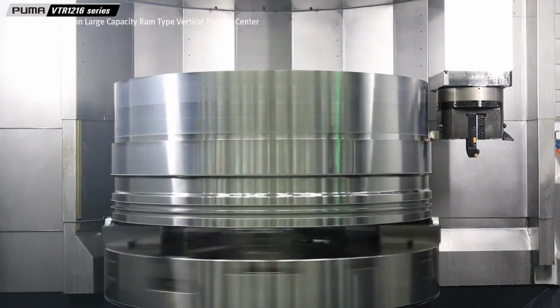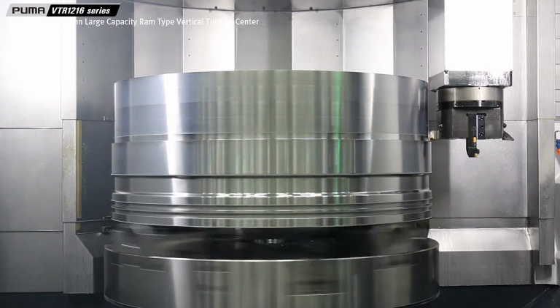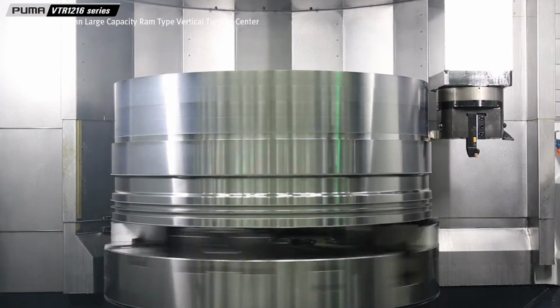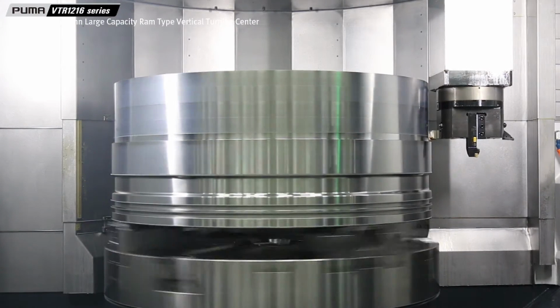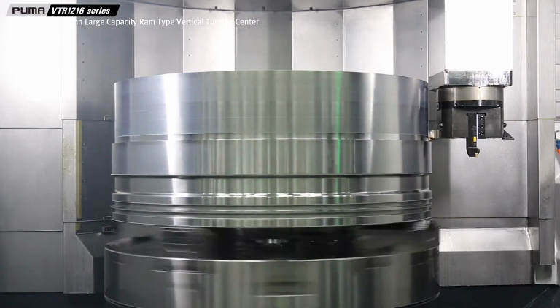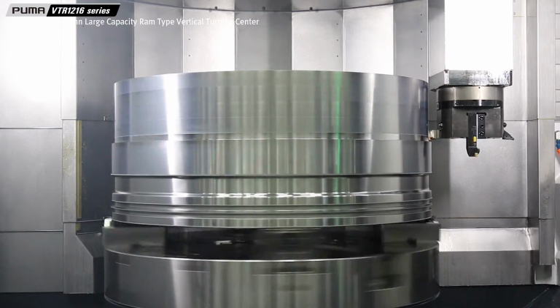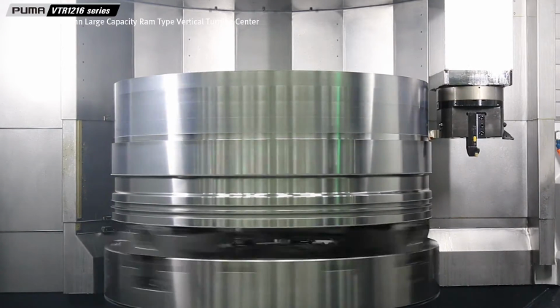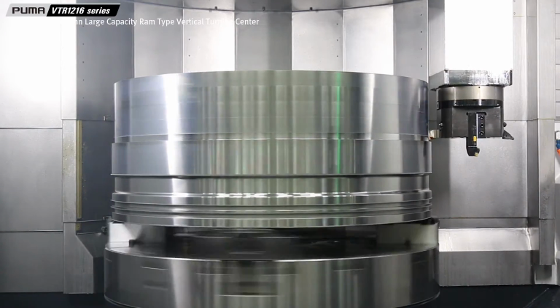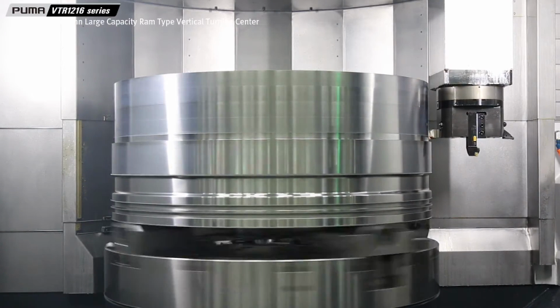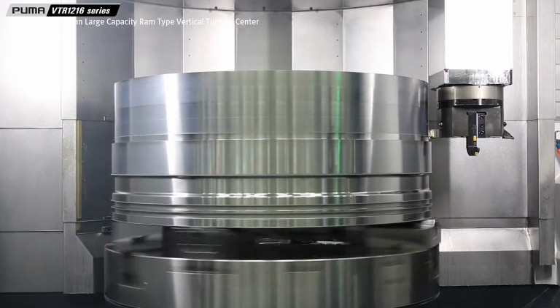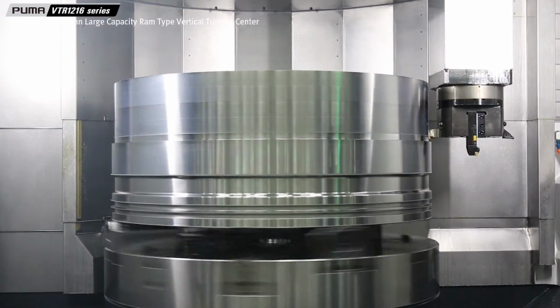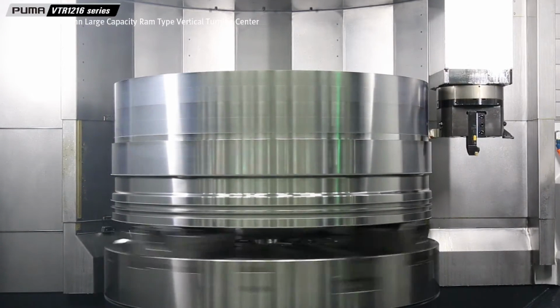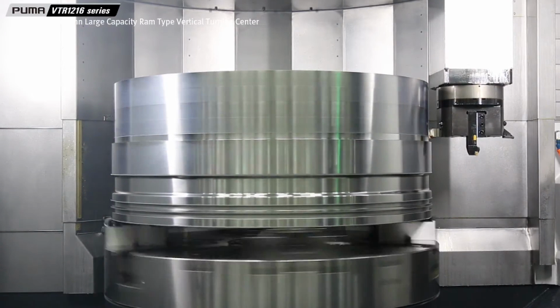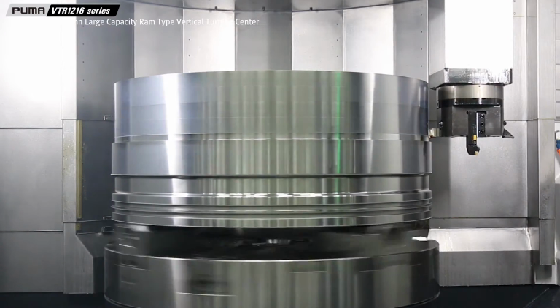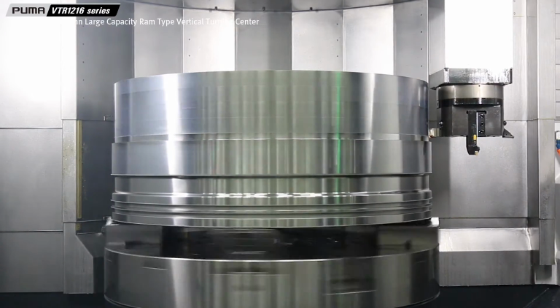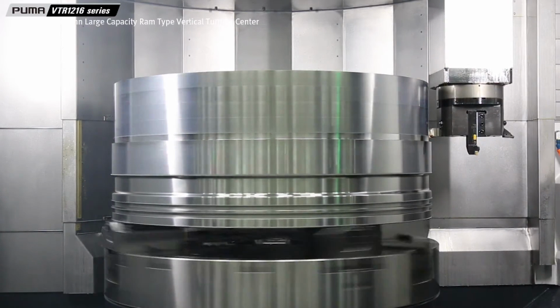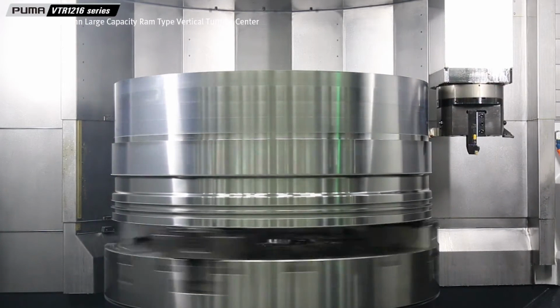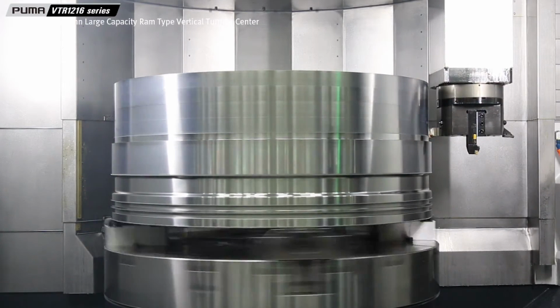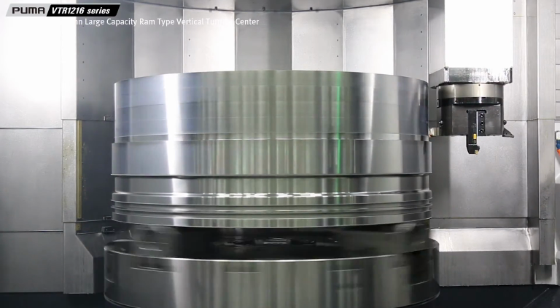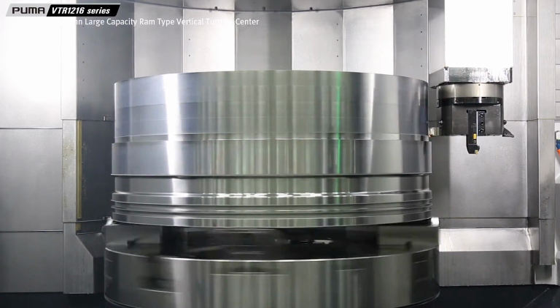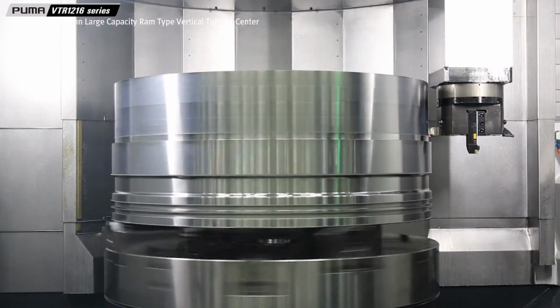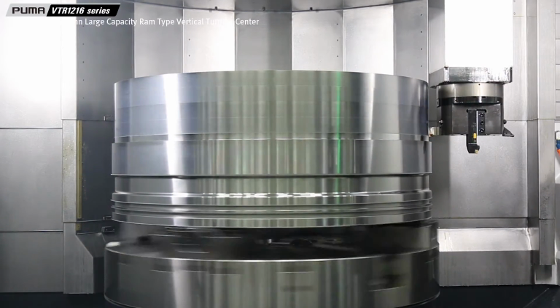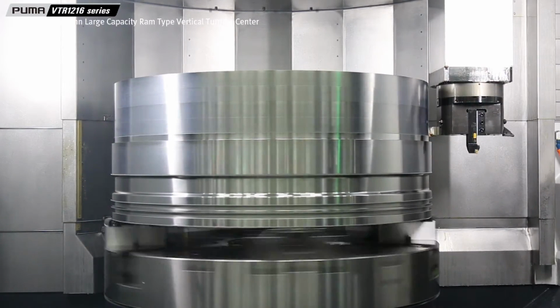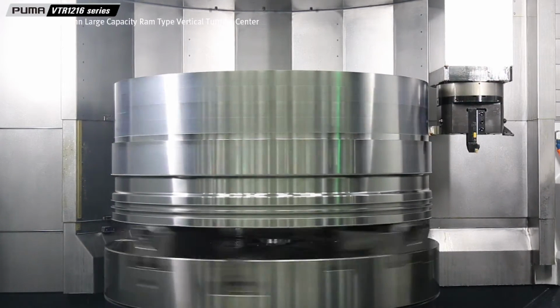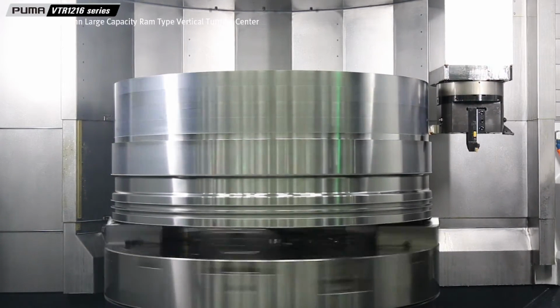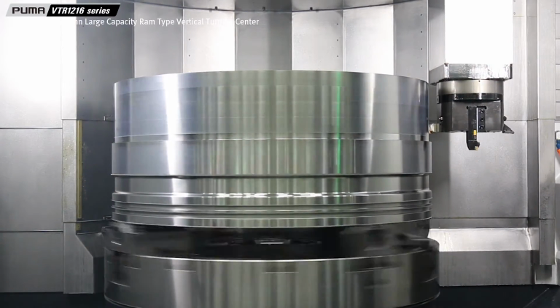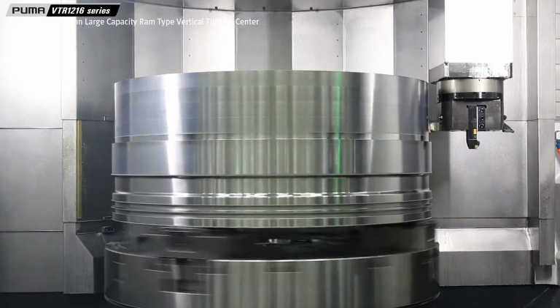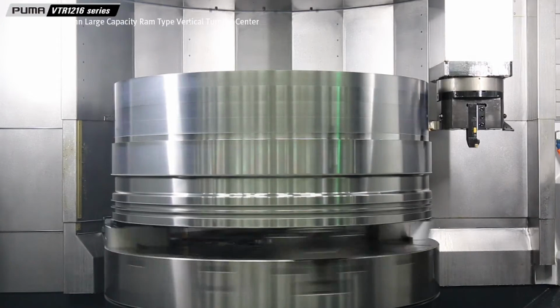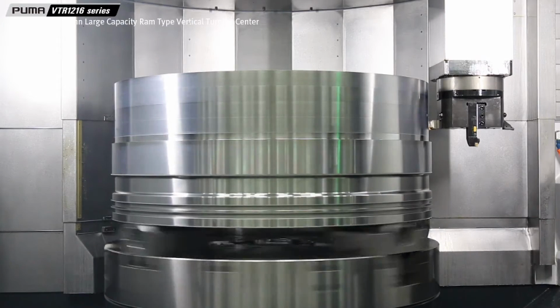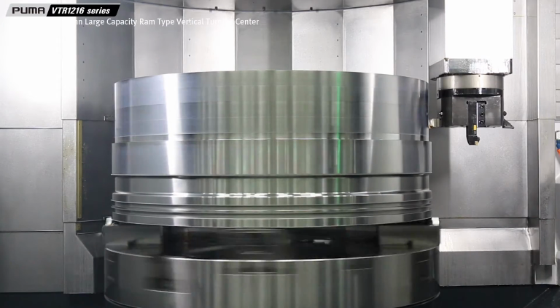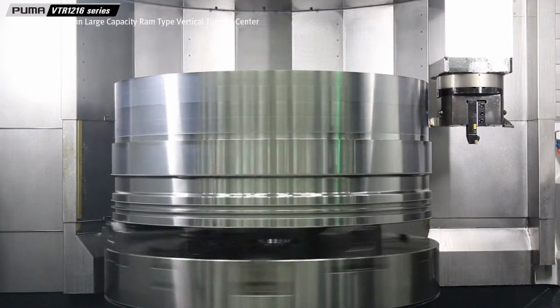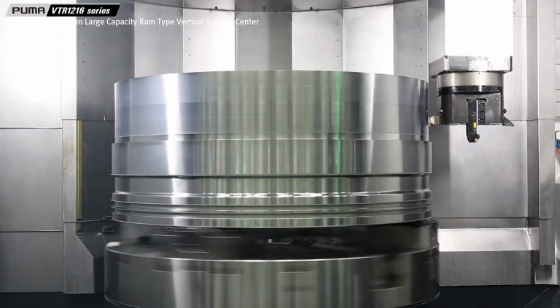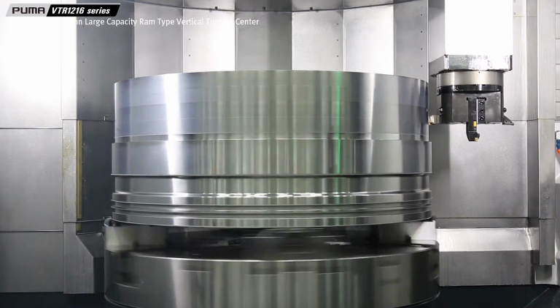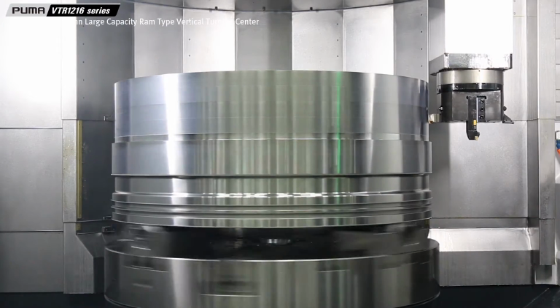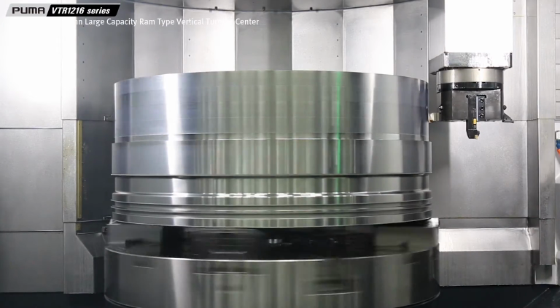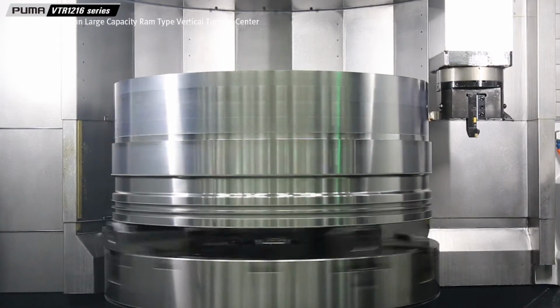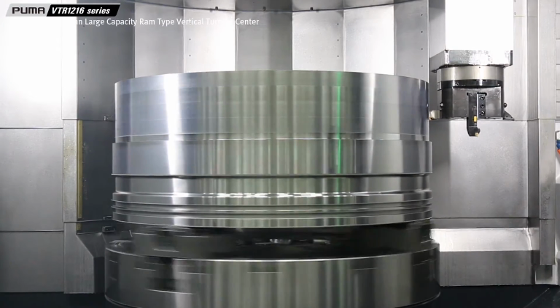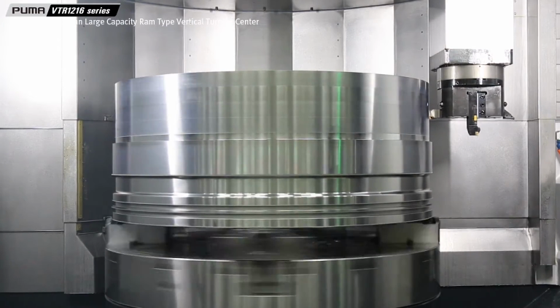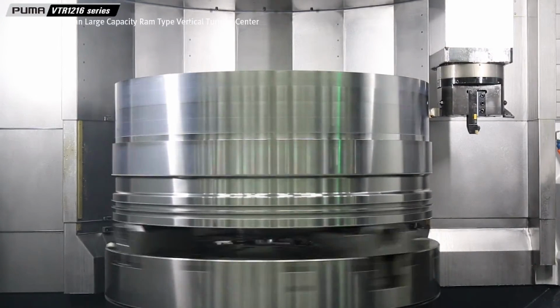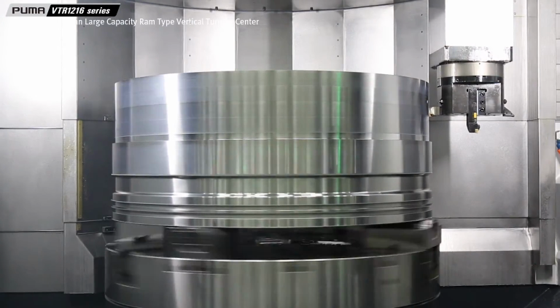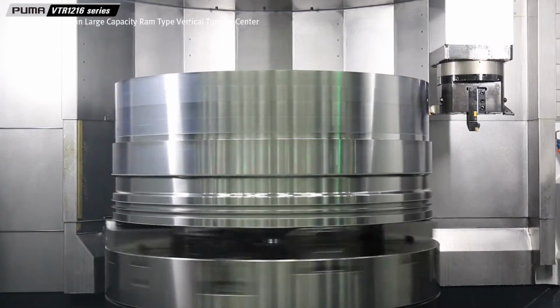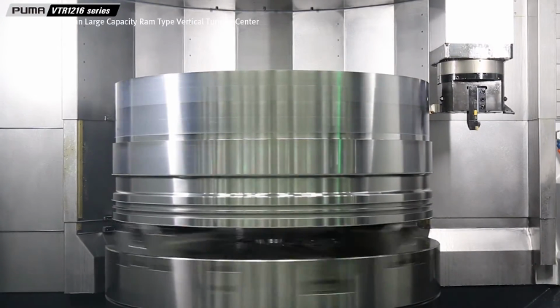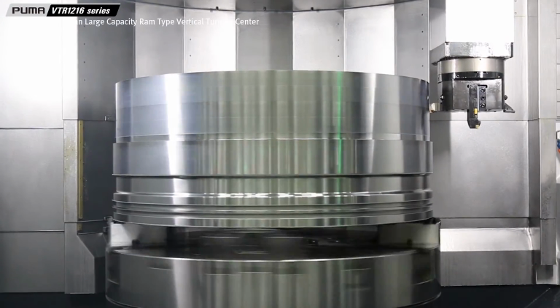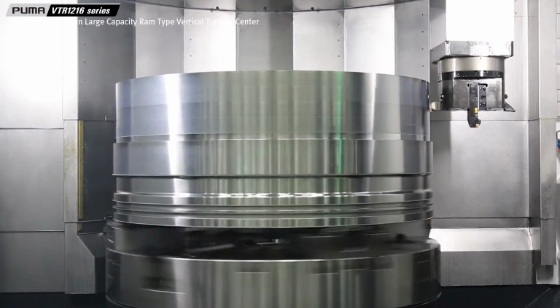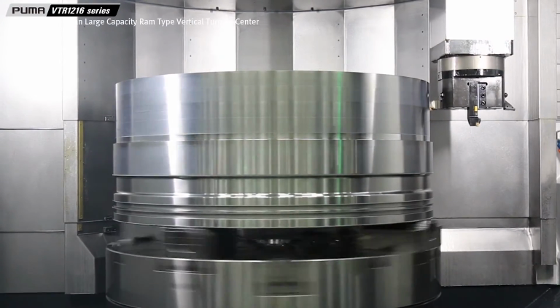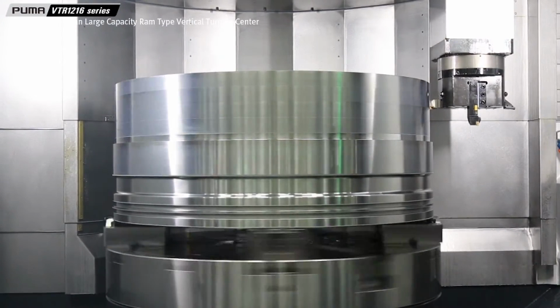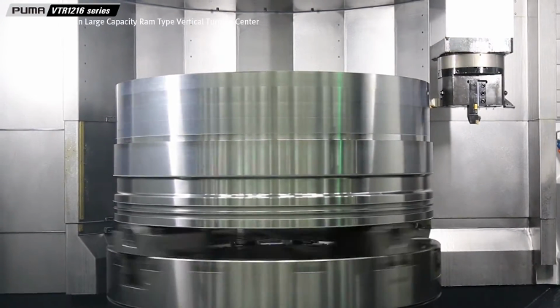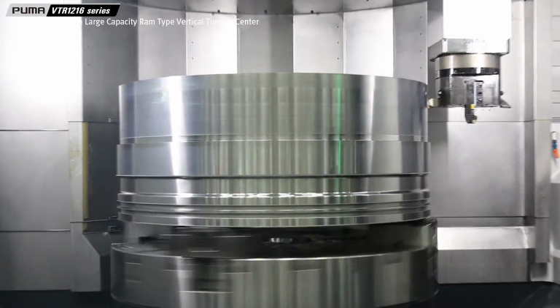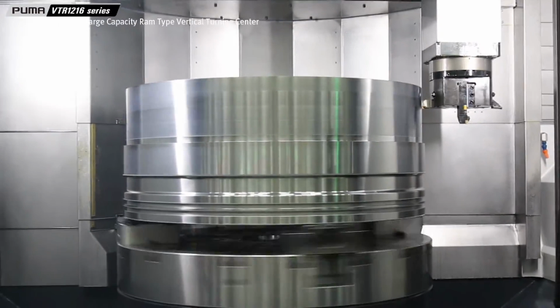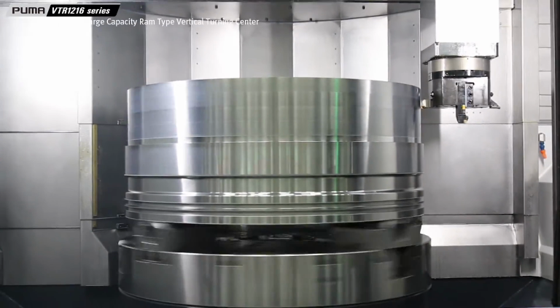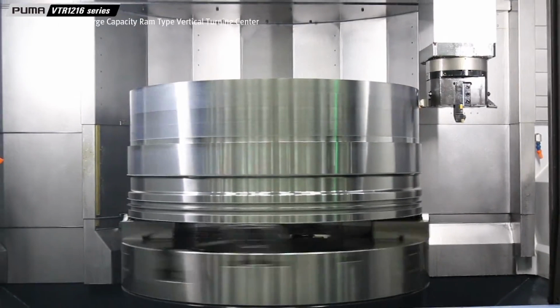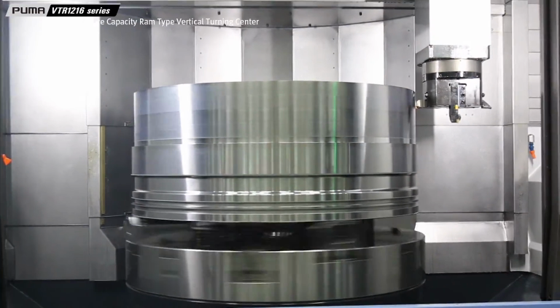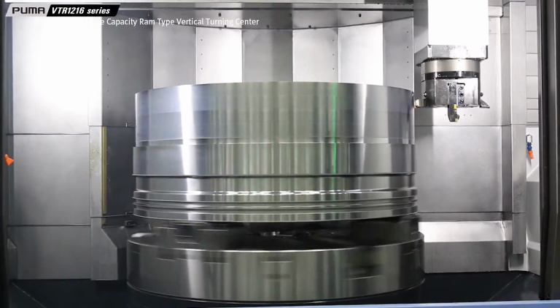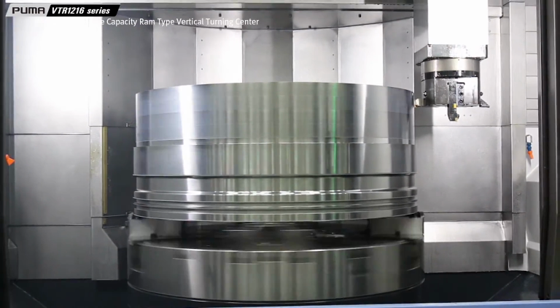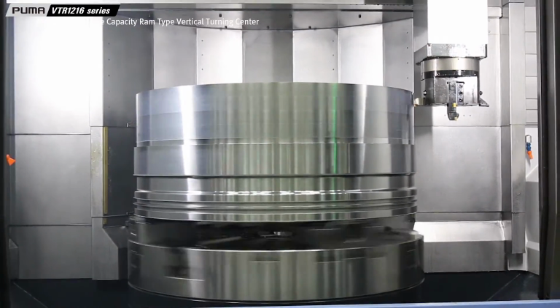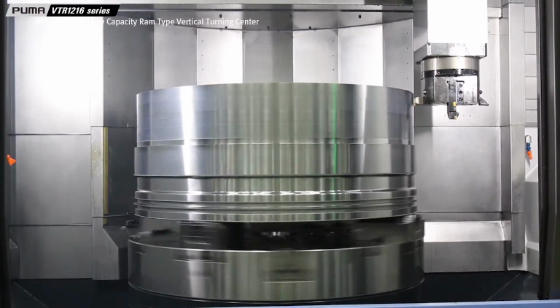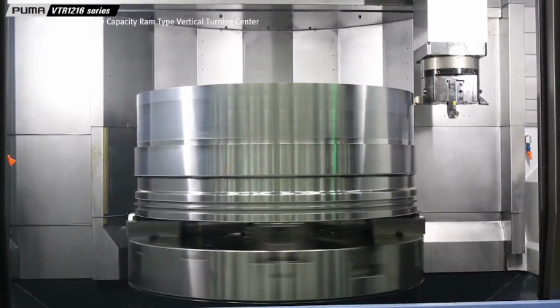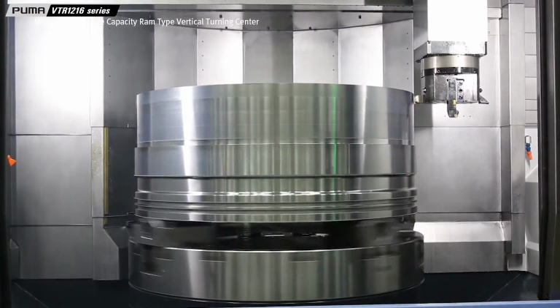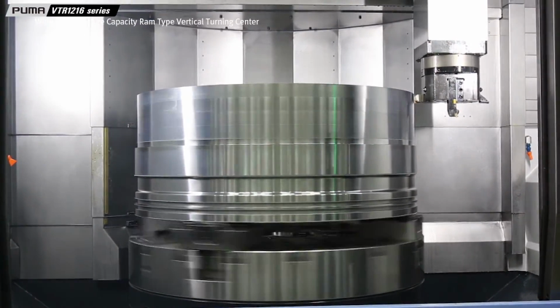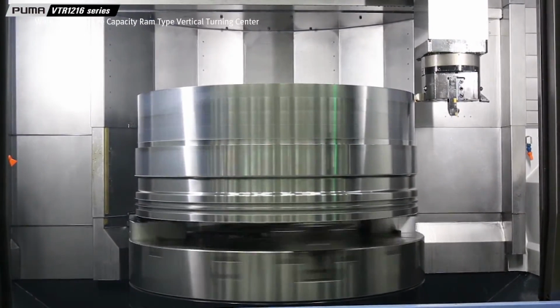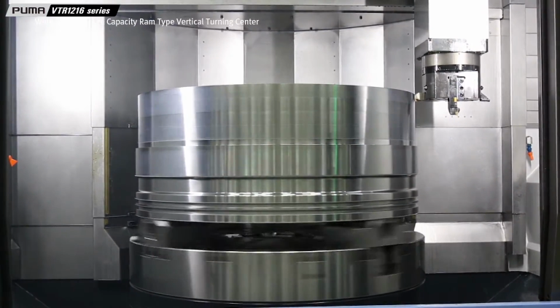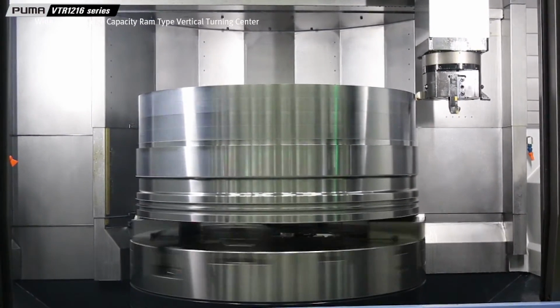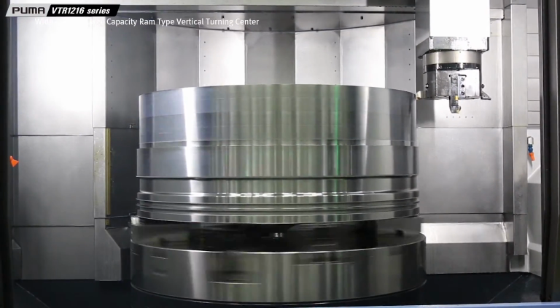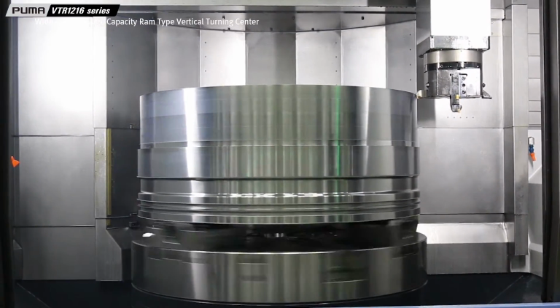The highly durable, rigid RAM design enables heavy duty cutting and high machine rigidity, even with maximum RAM extension.